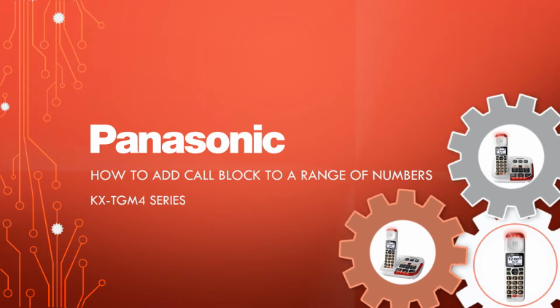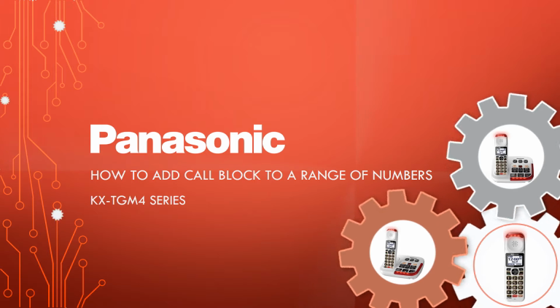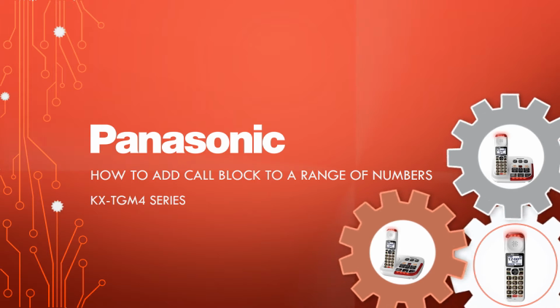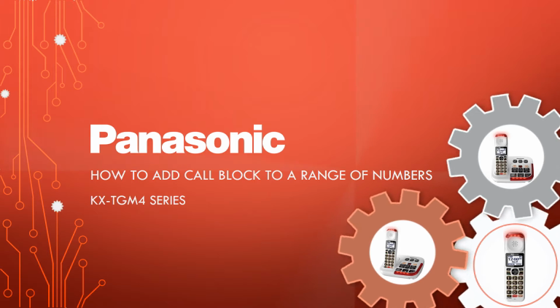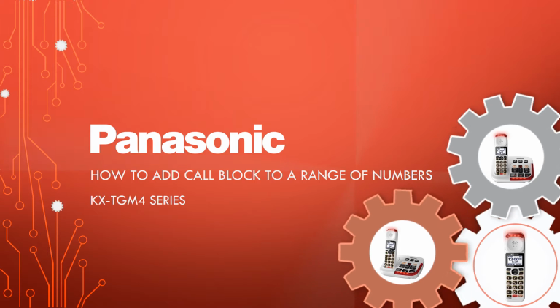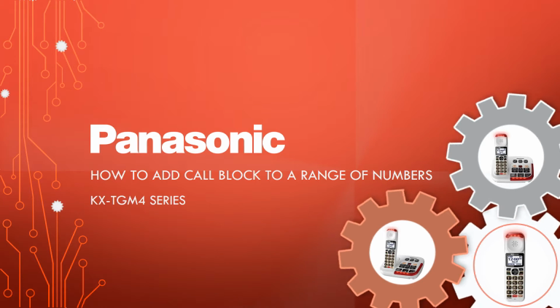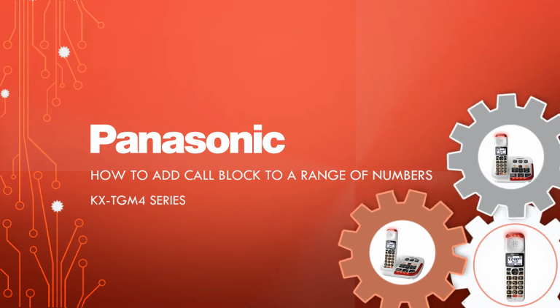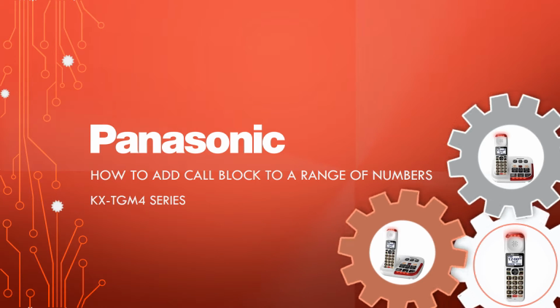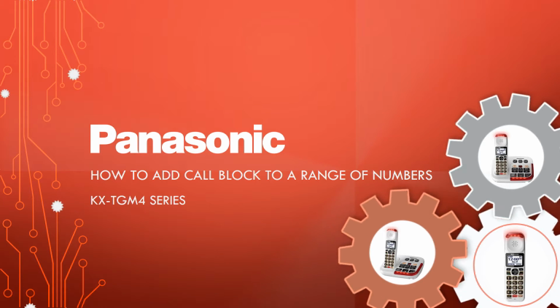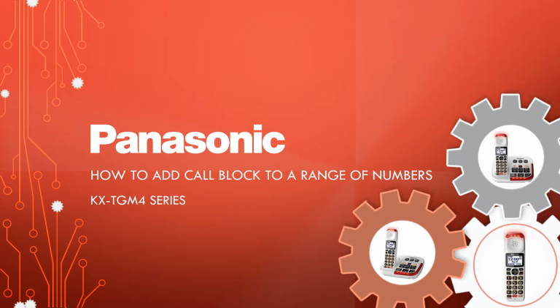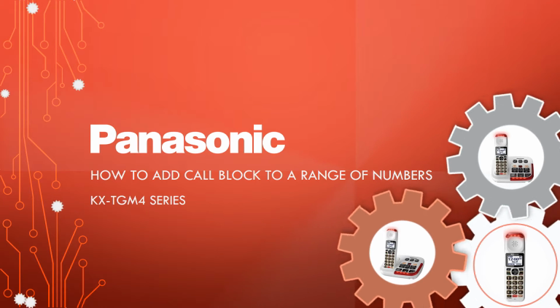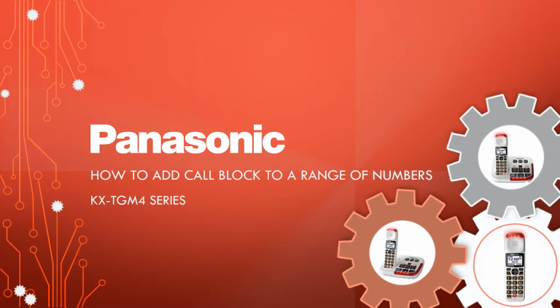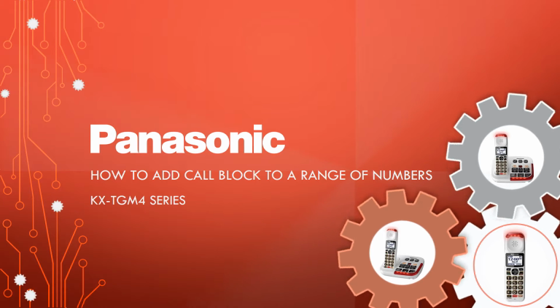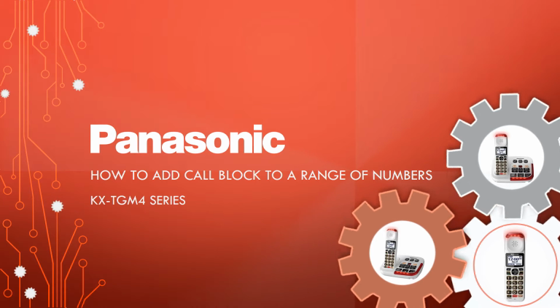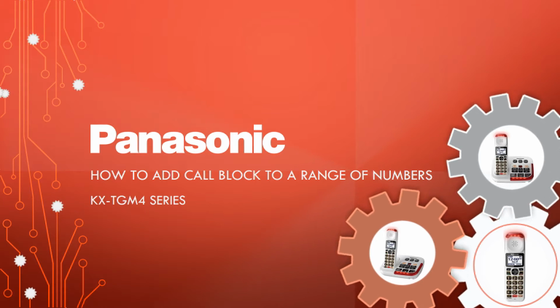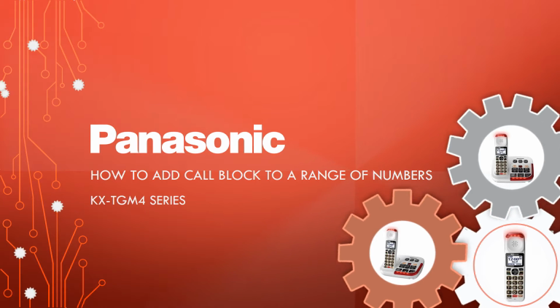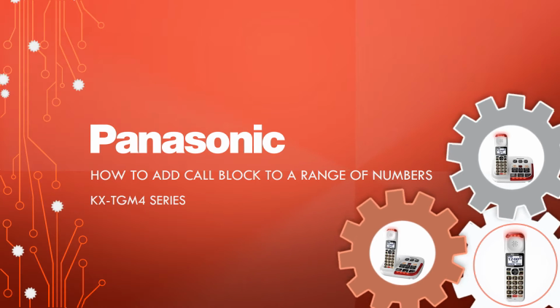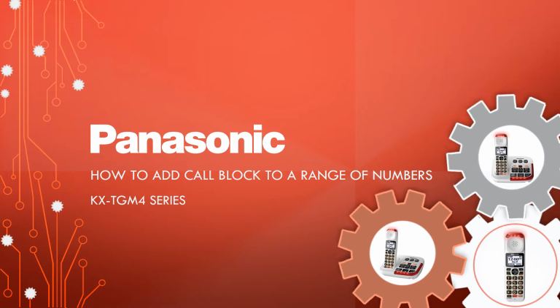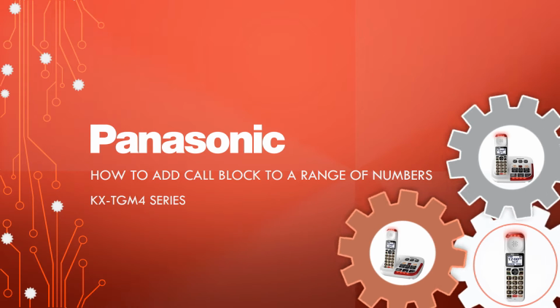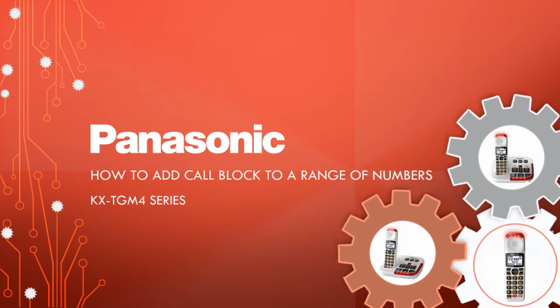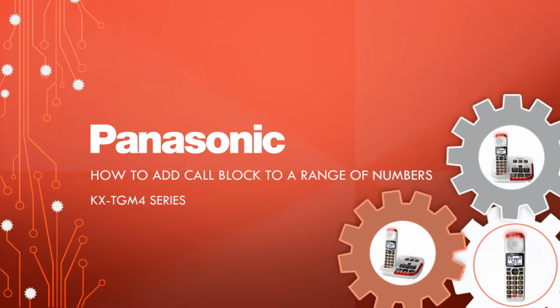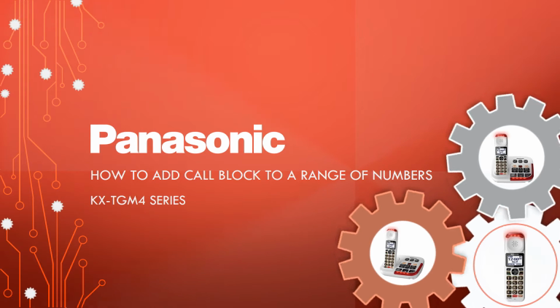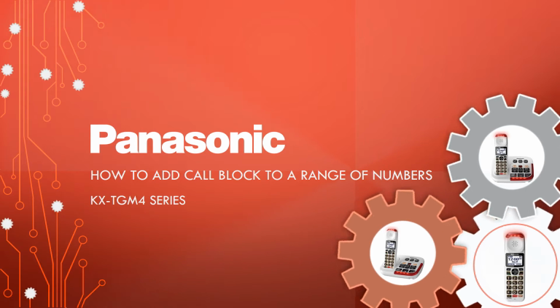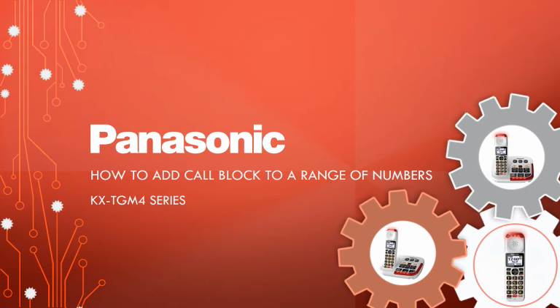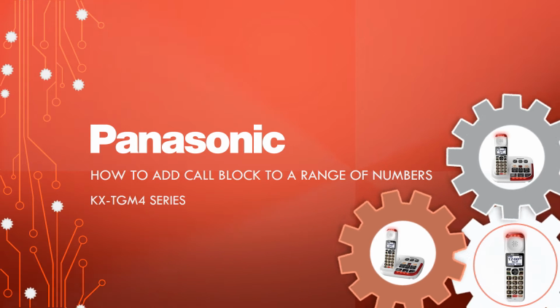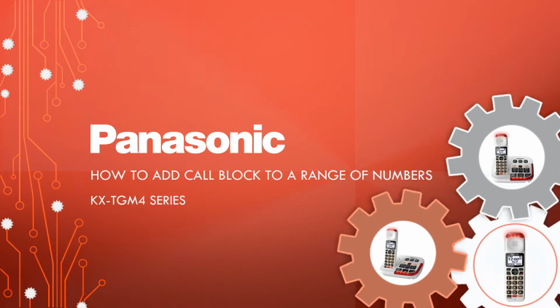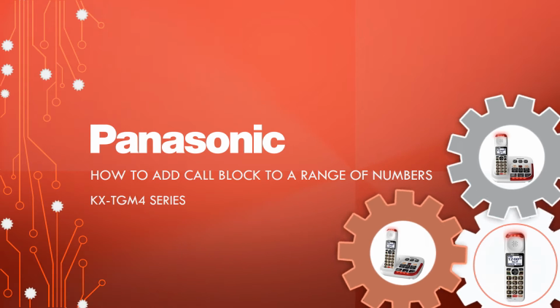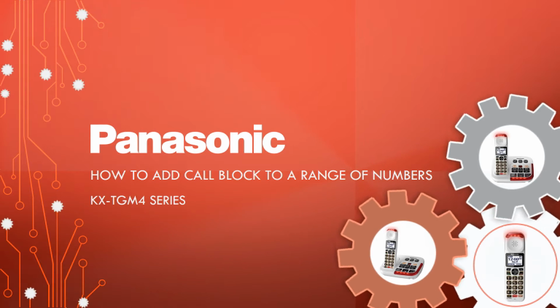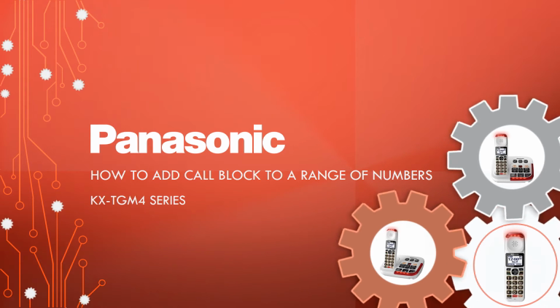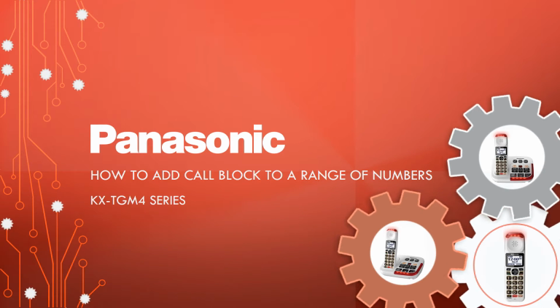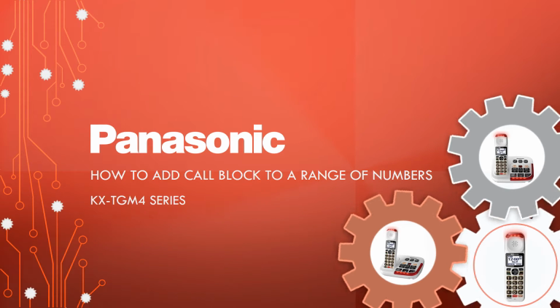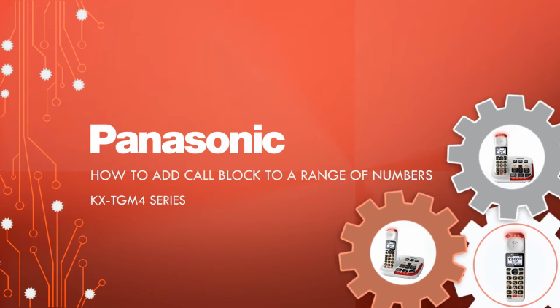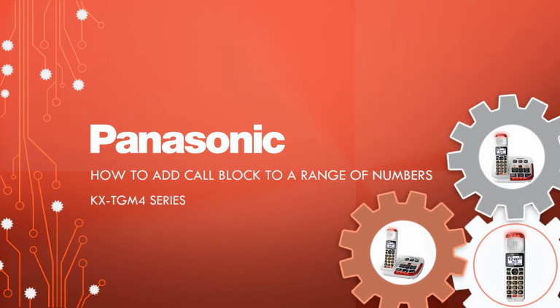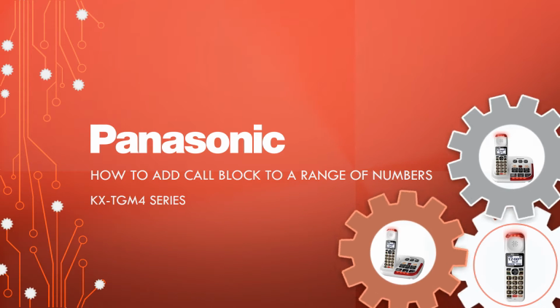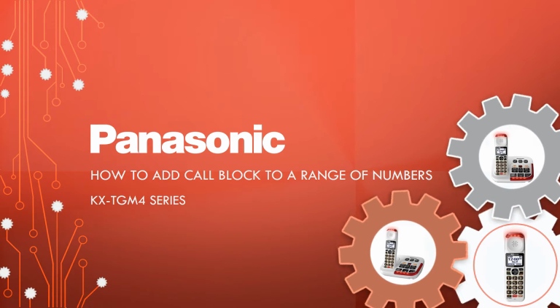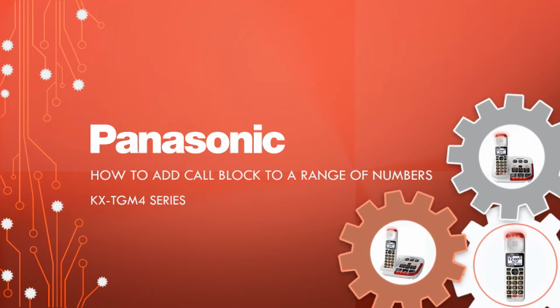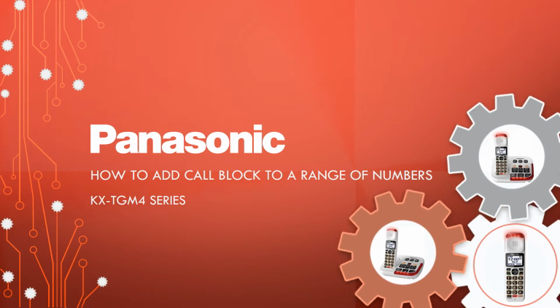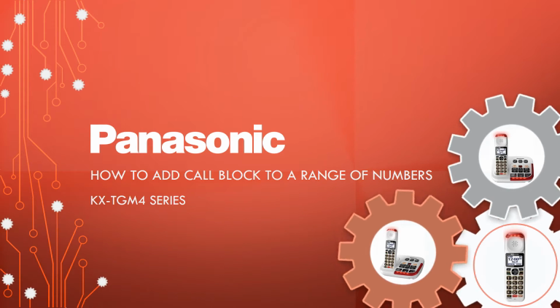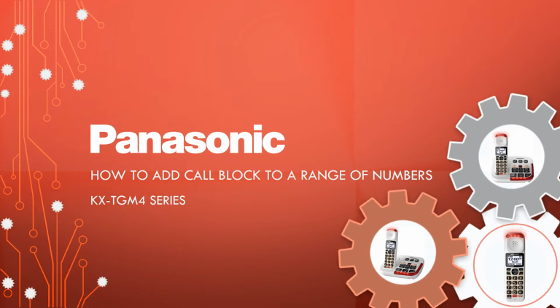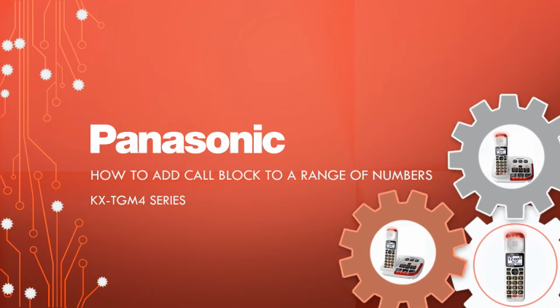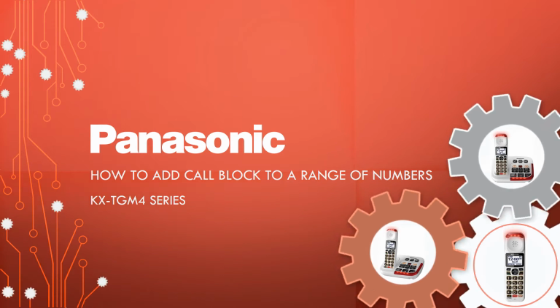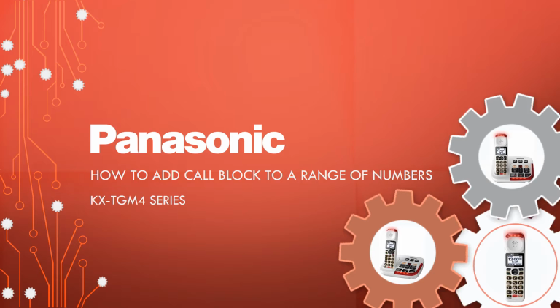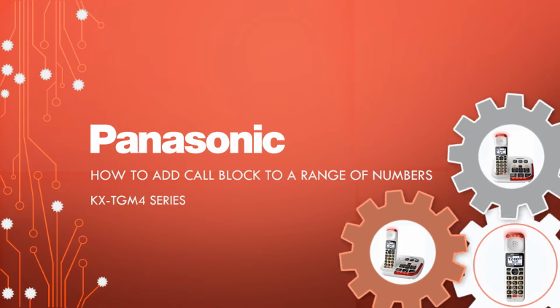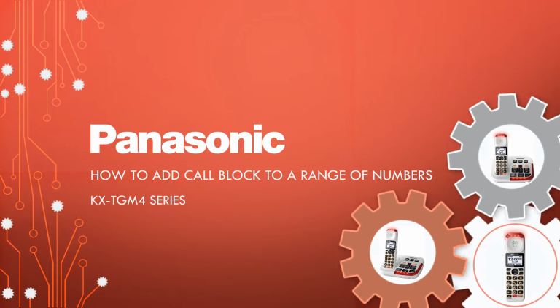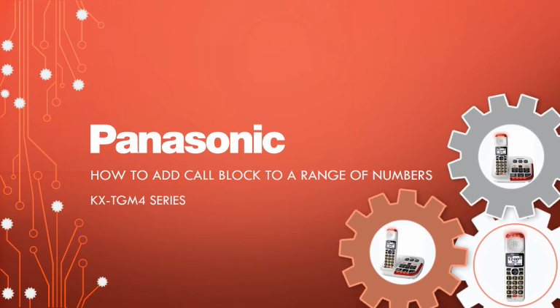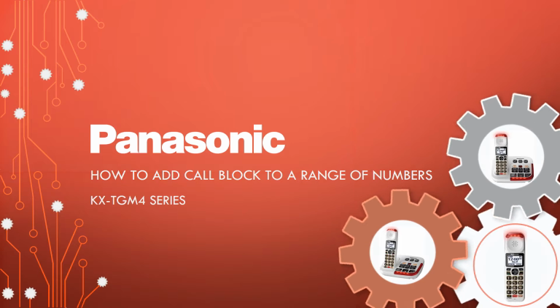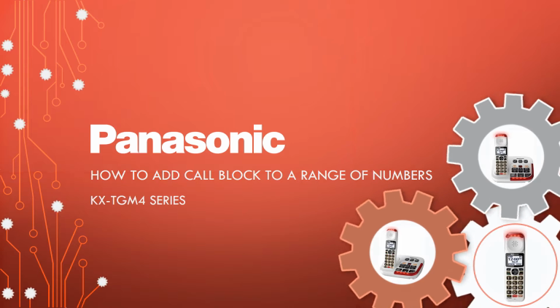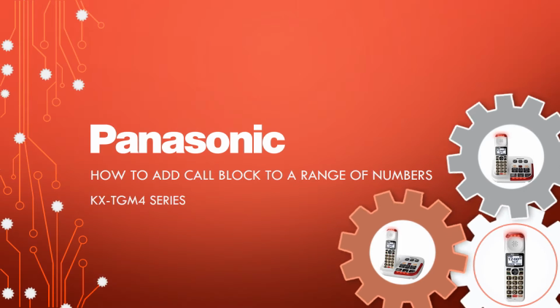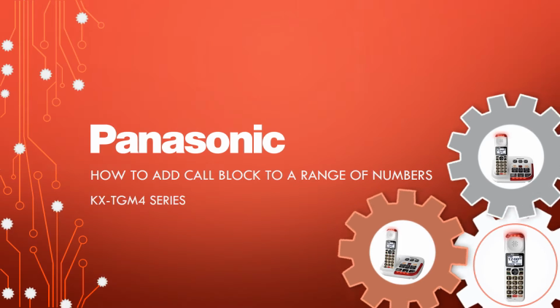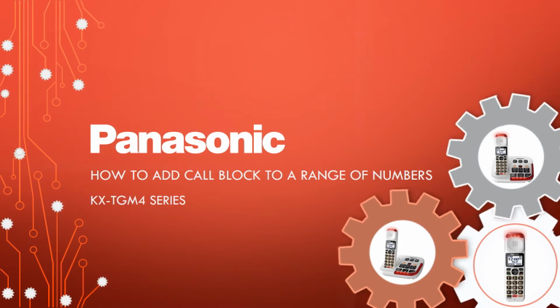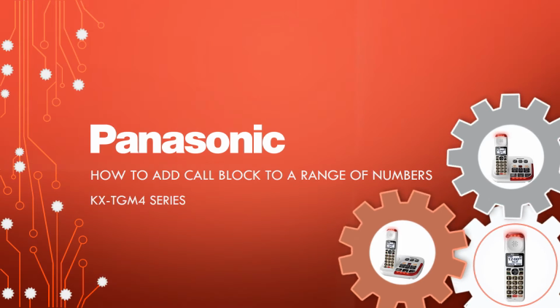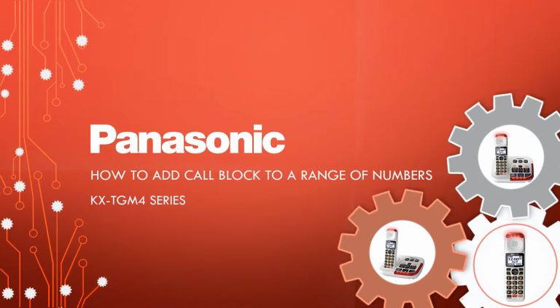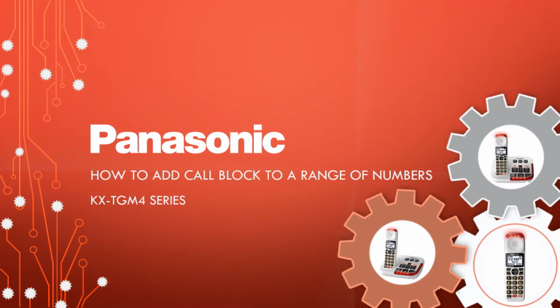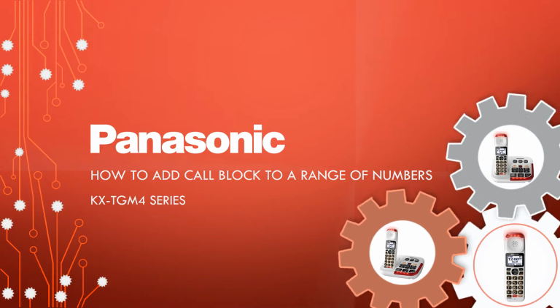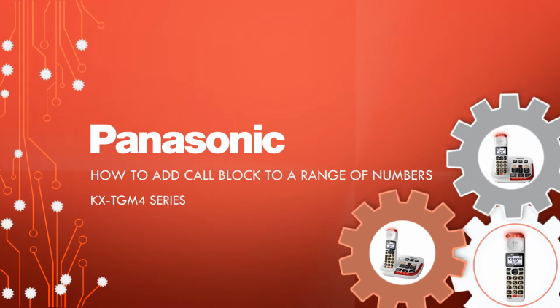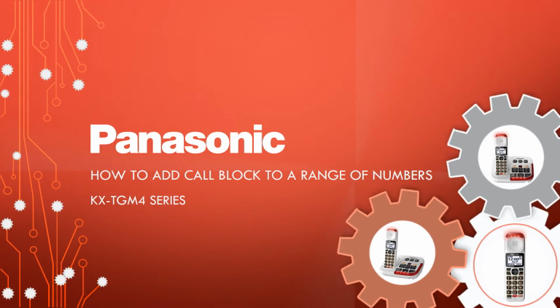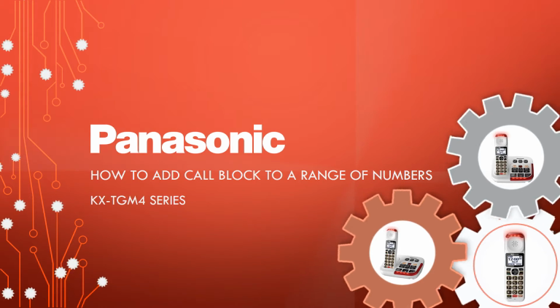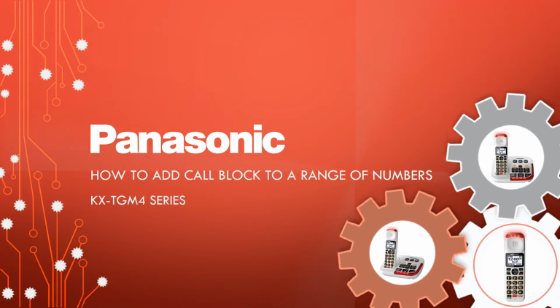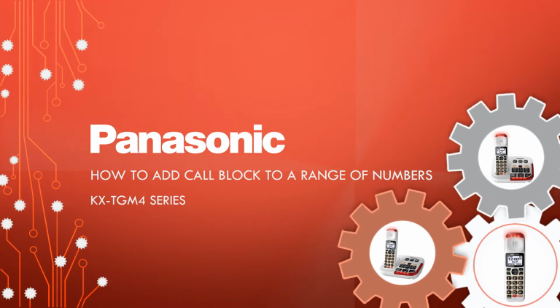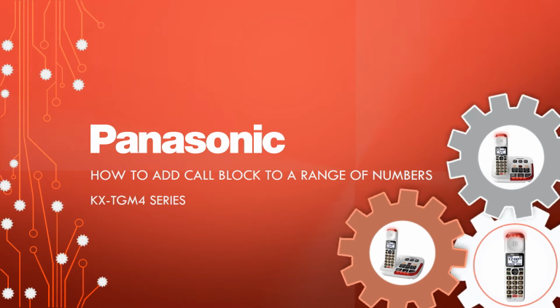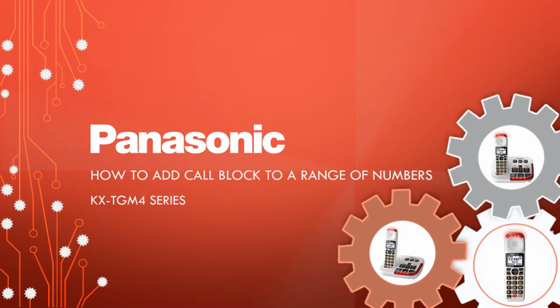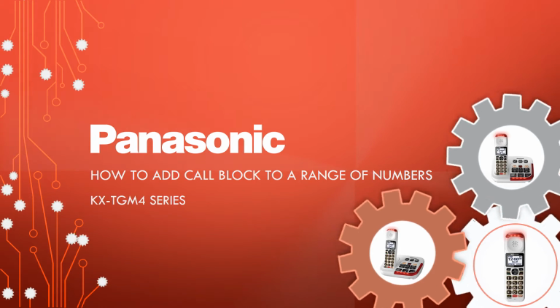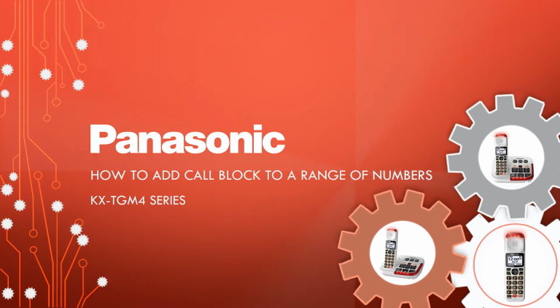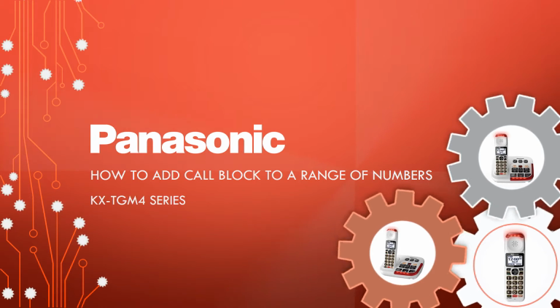Welcome to Panasonic eHelp. In the following how-to video, we will show you how to block a range of telephone numbers.